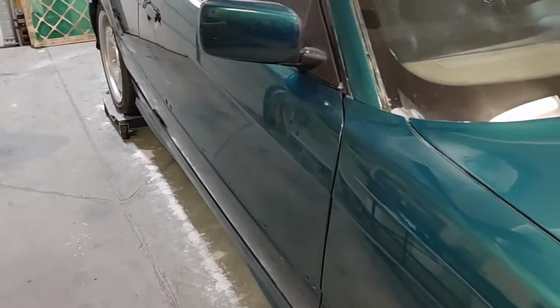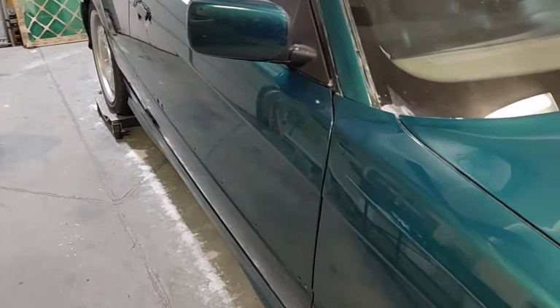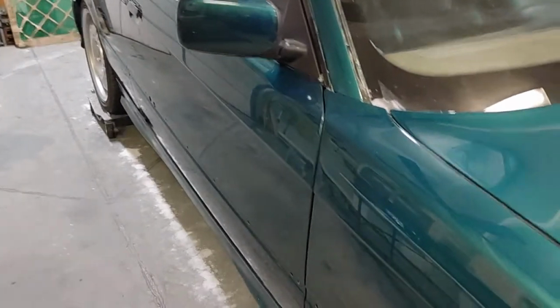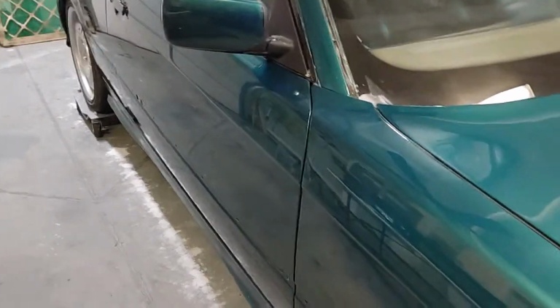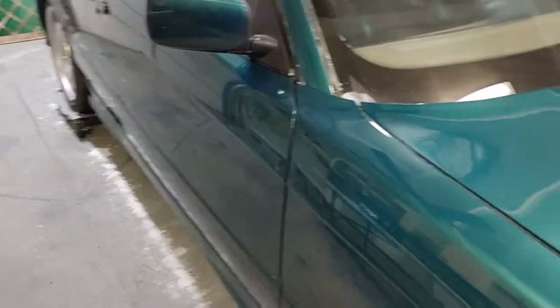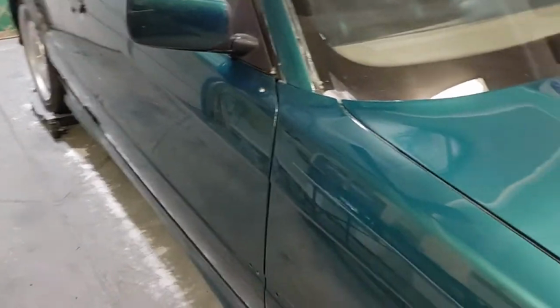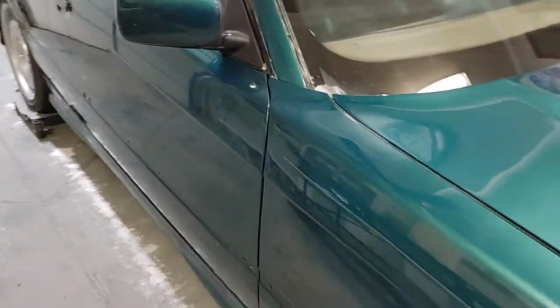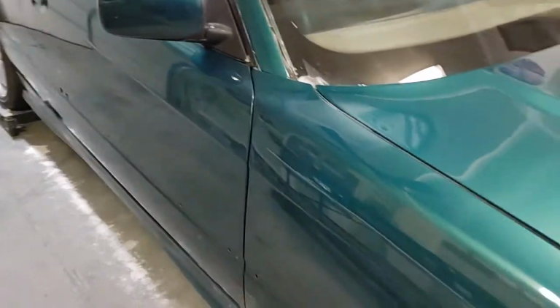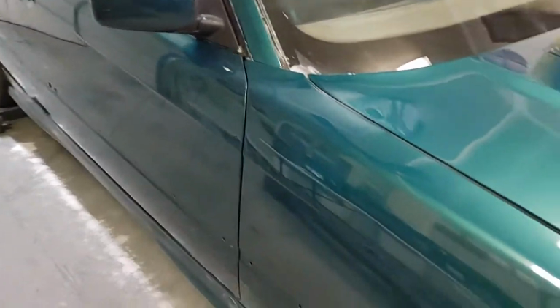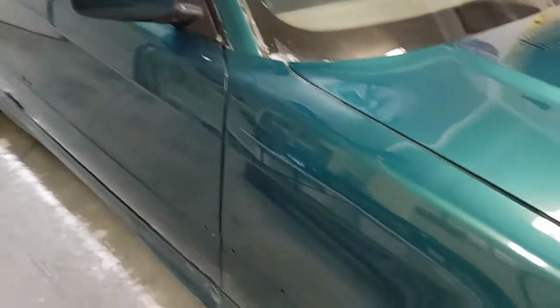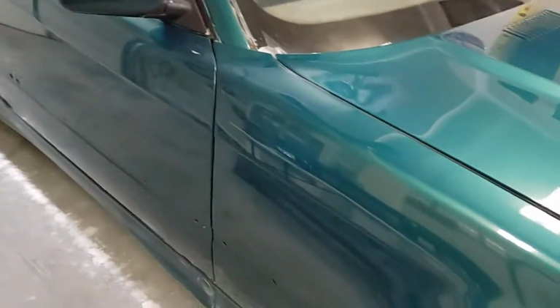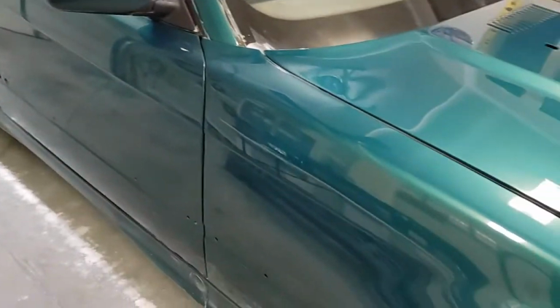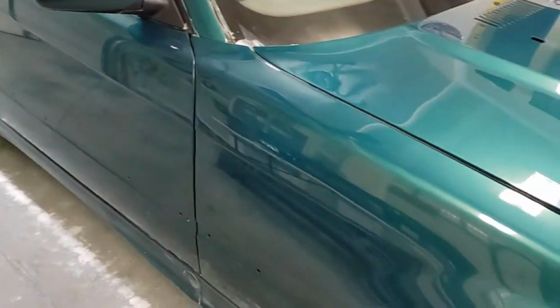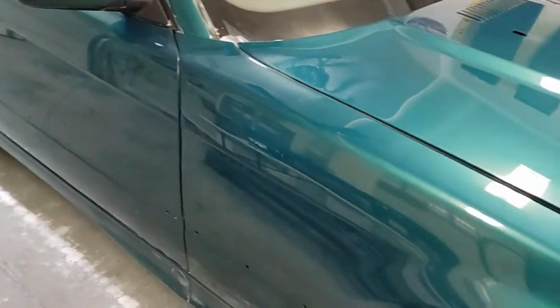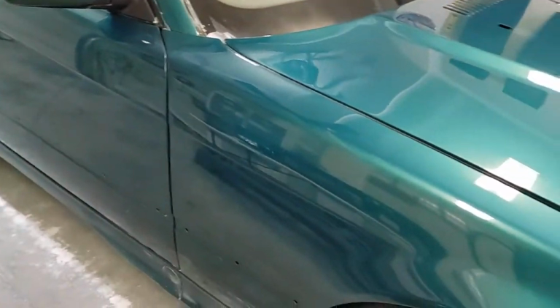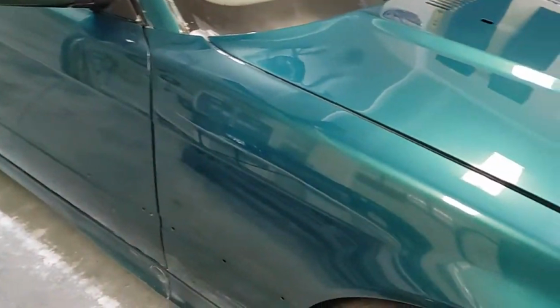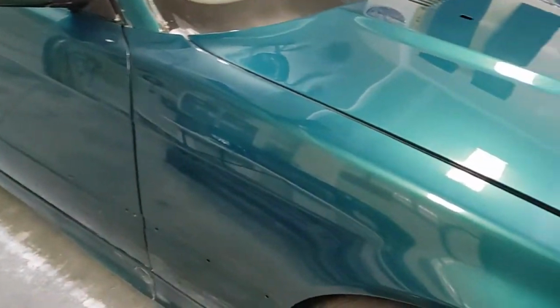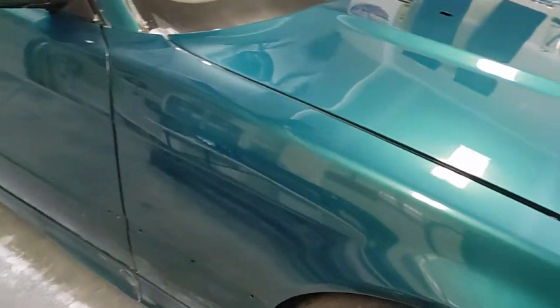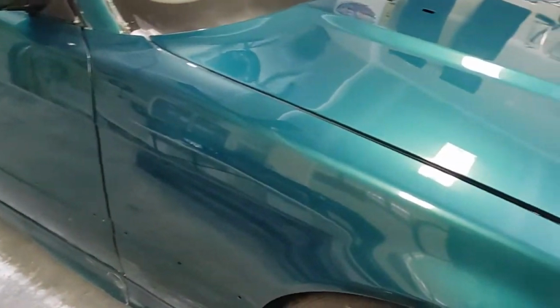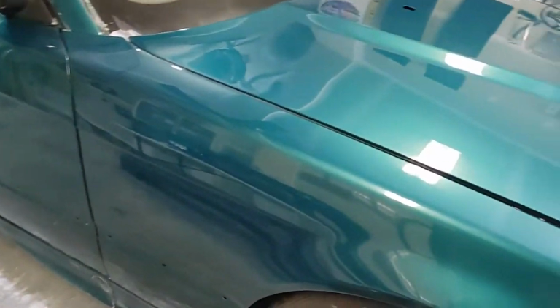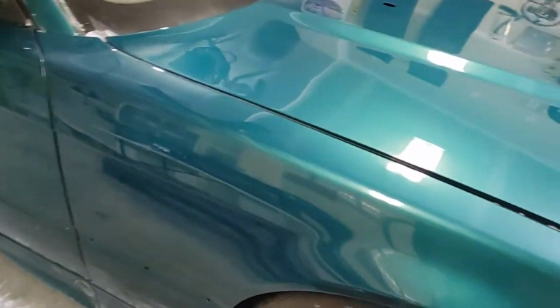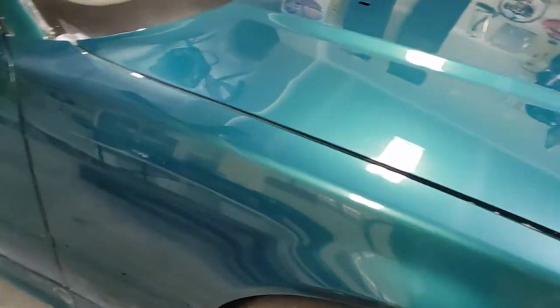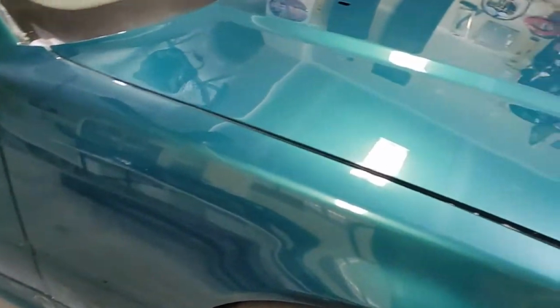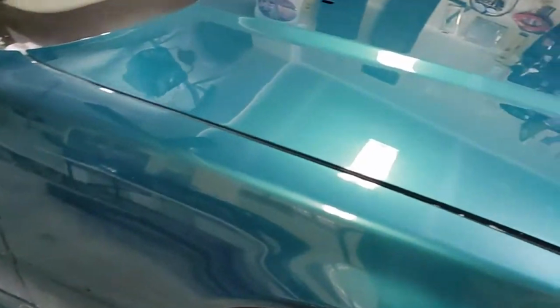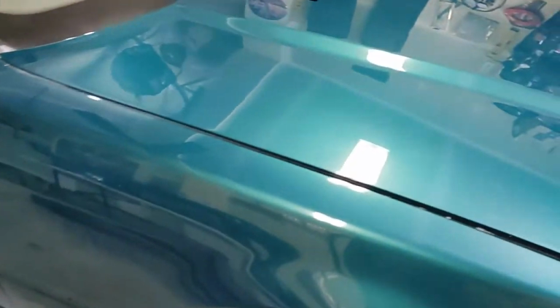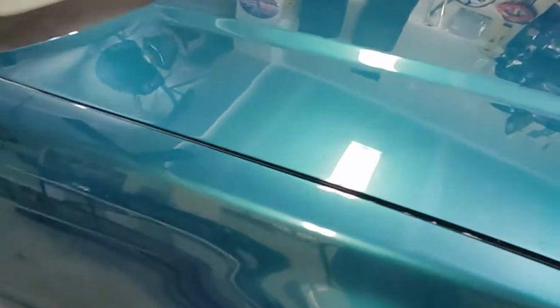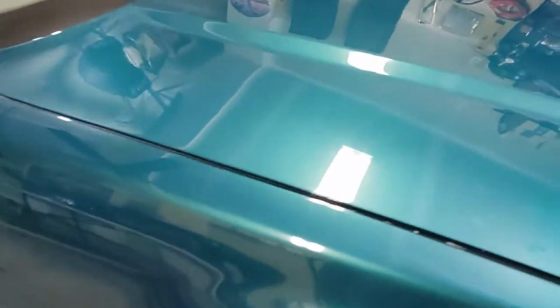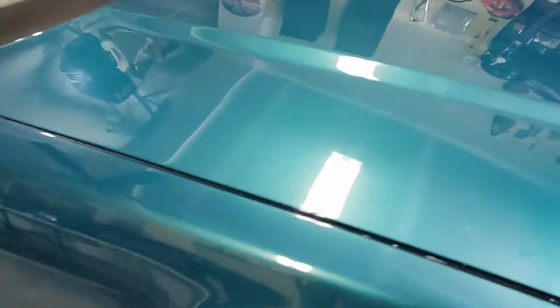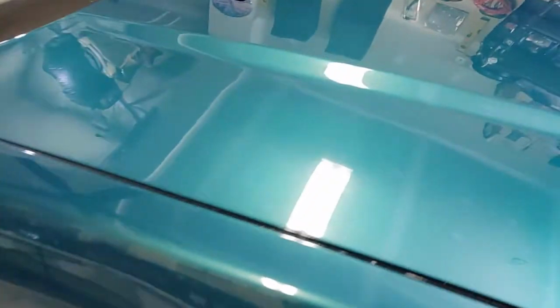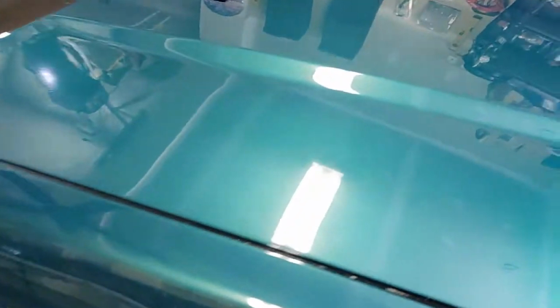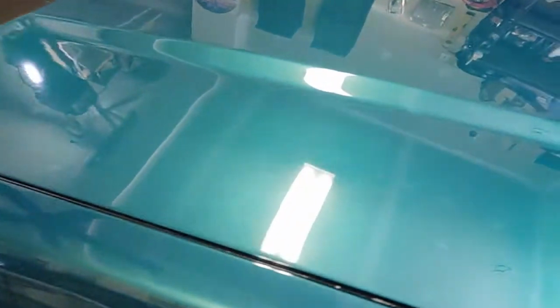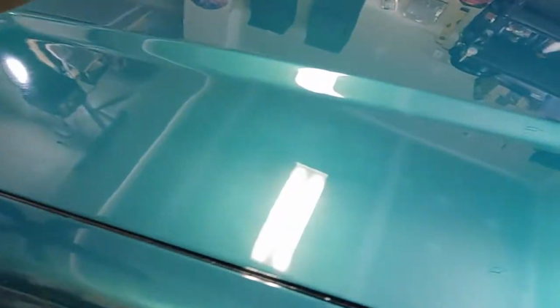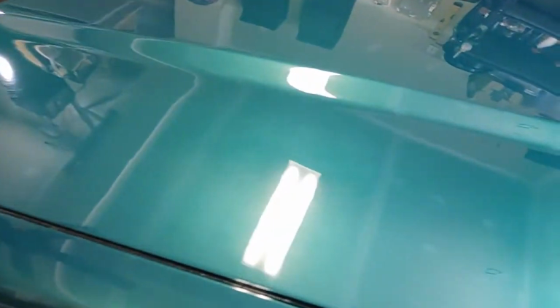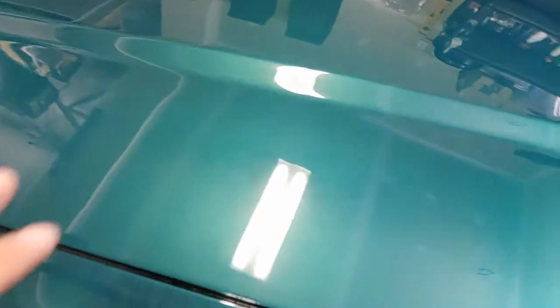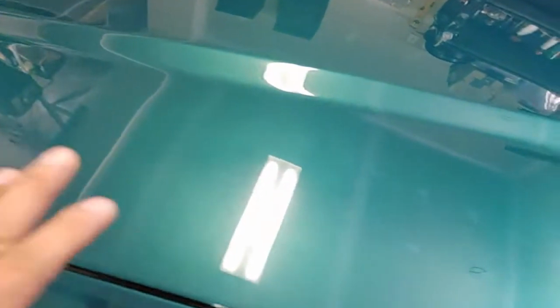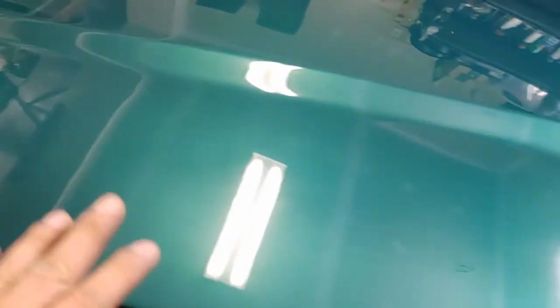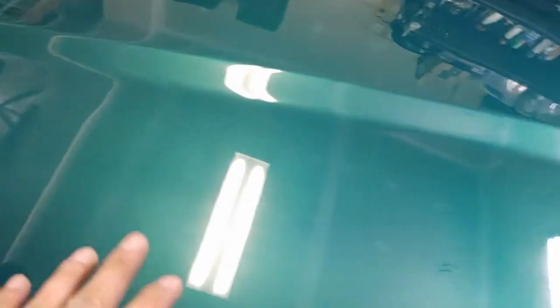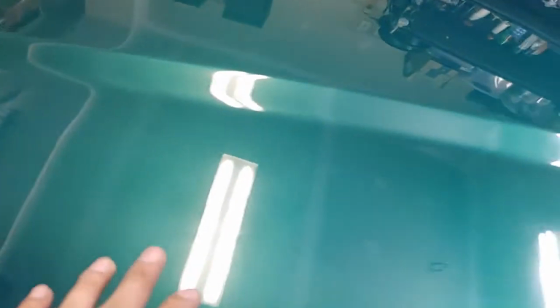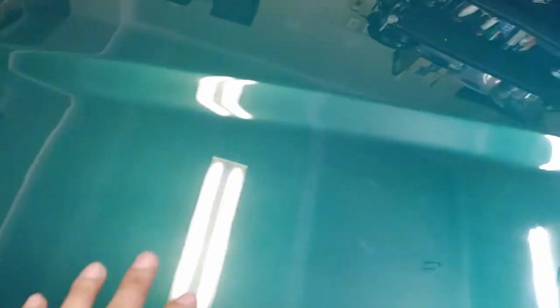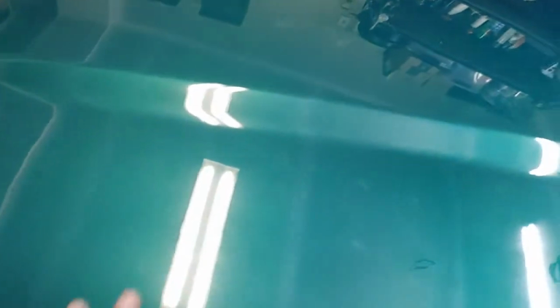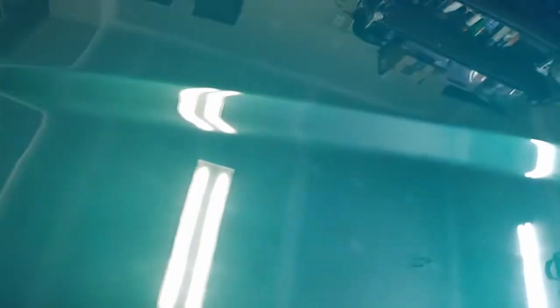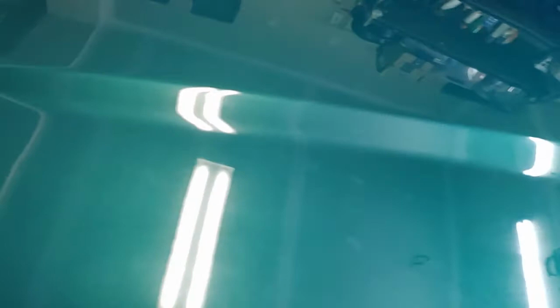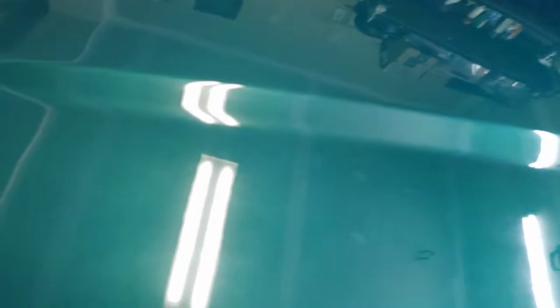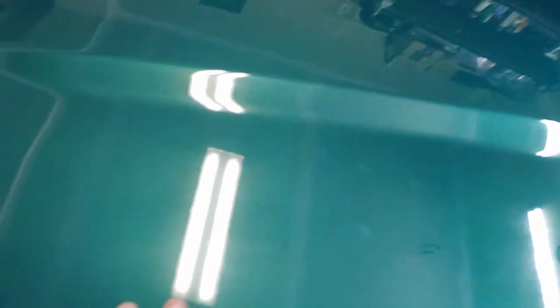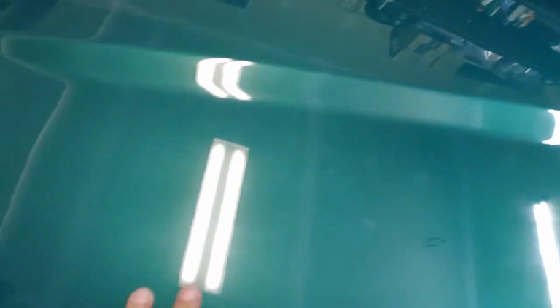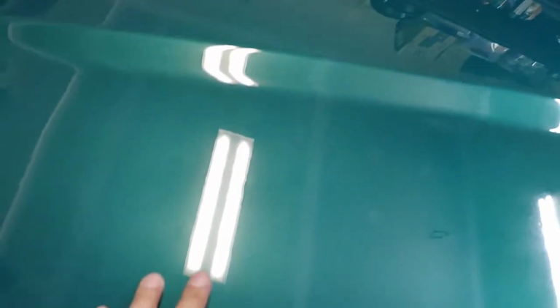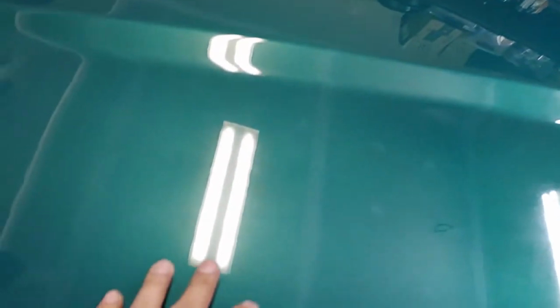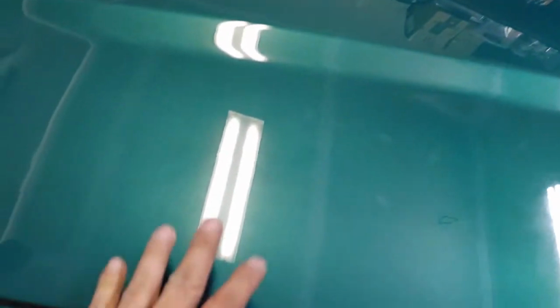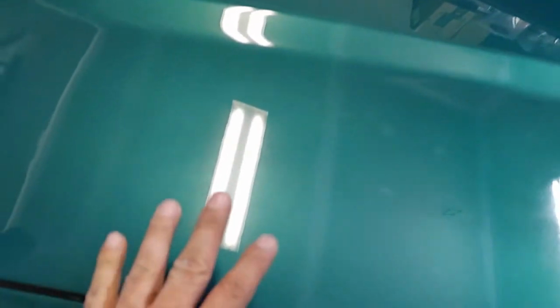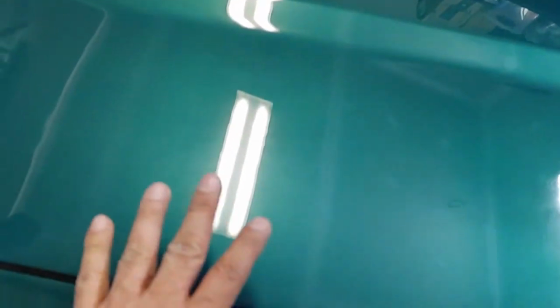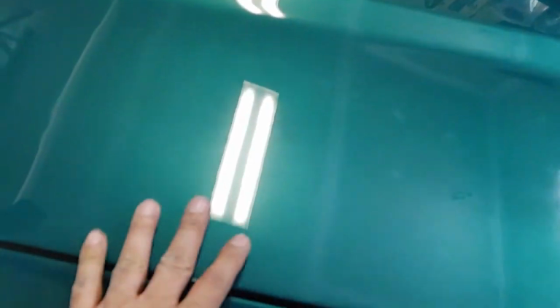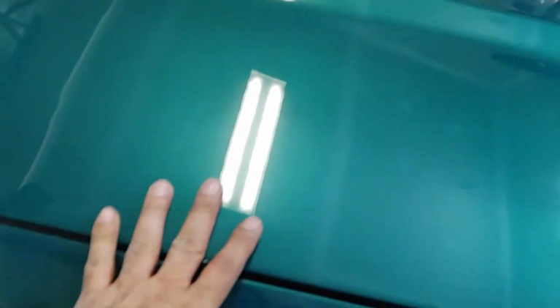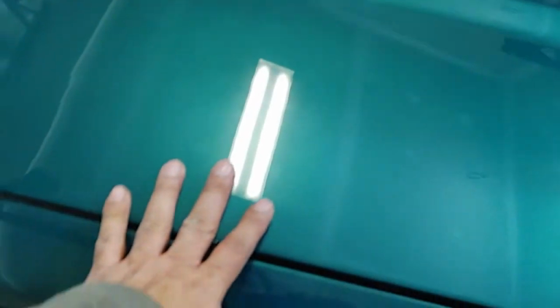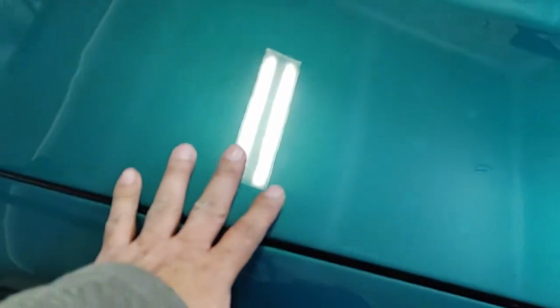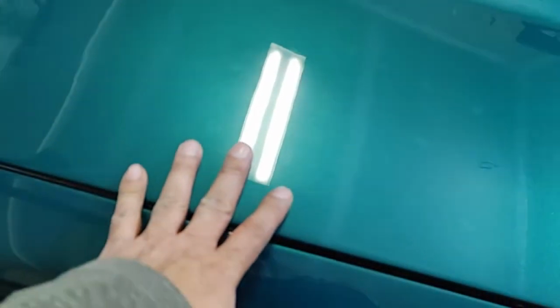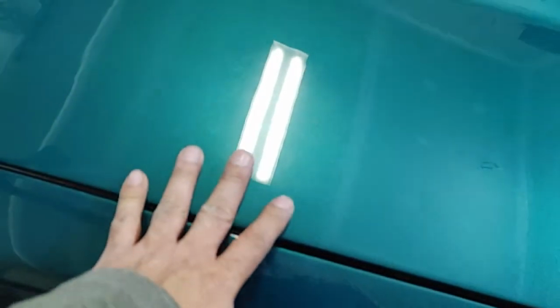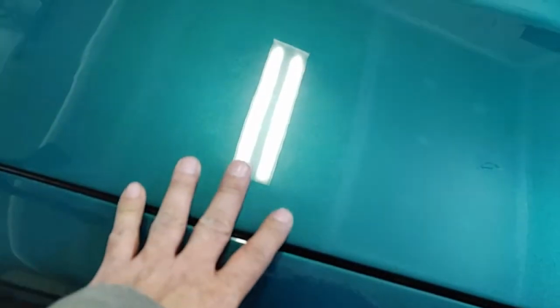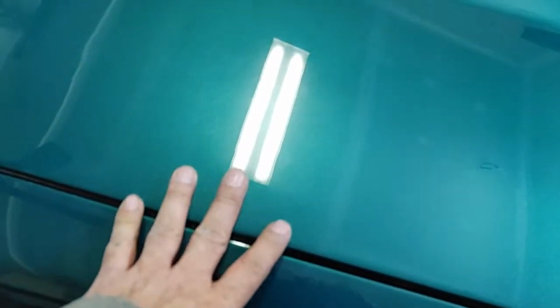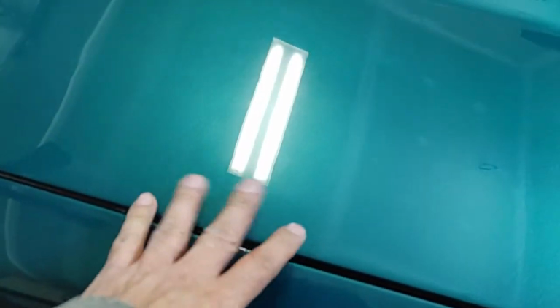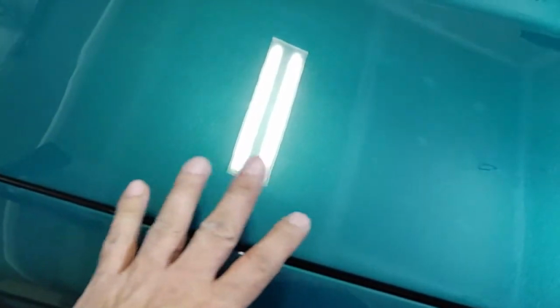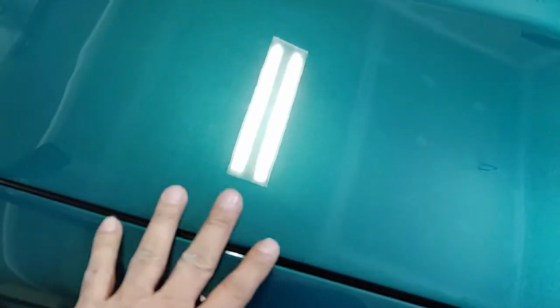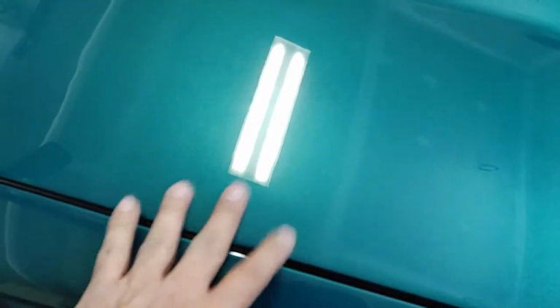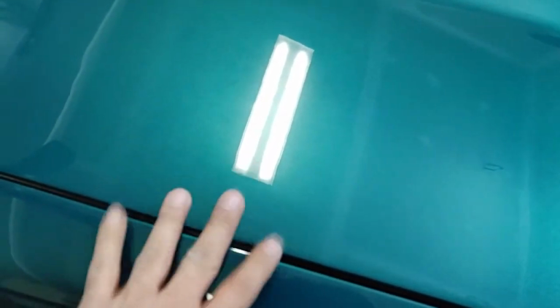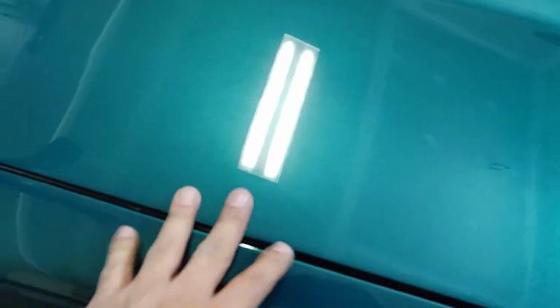I painted it the same color, and I did a base coat and a clear coat.